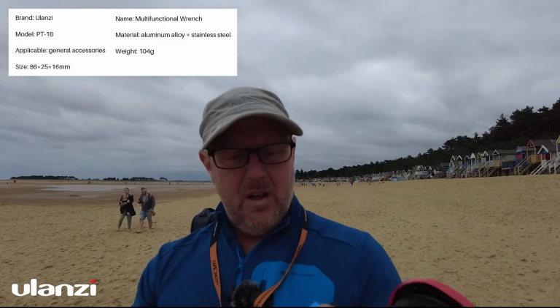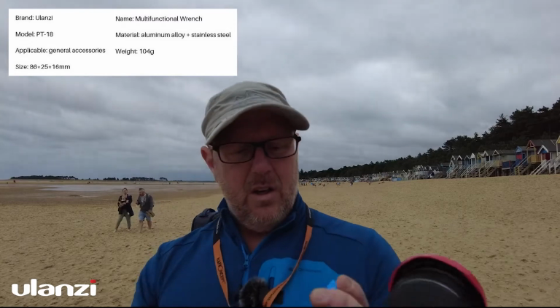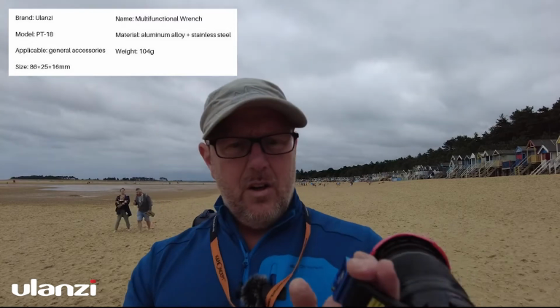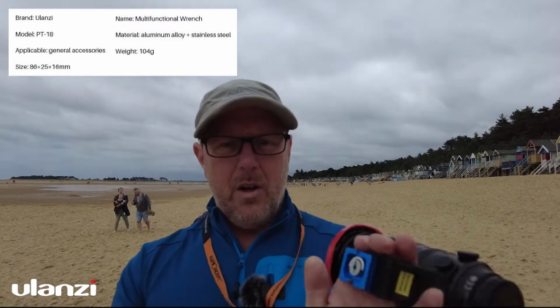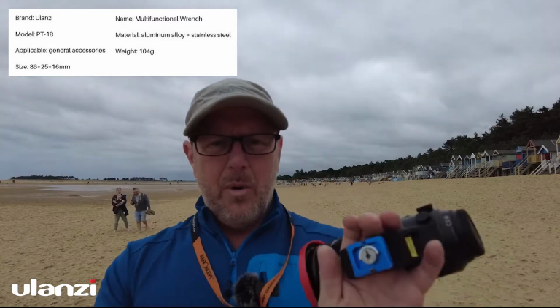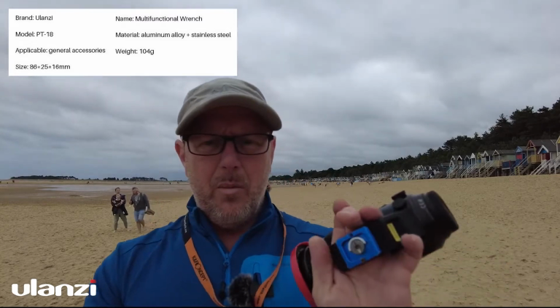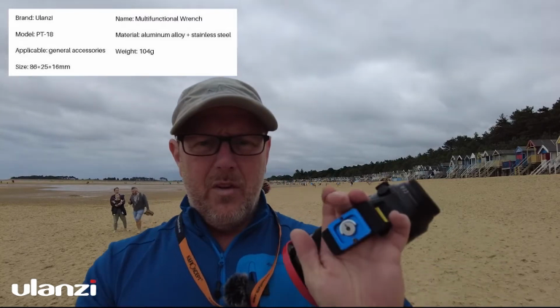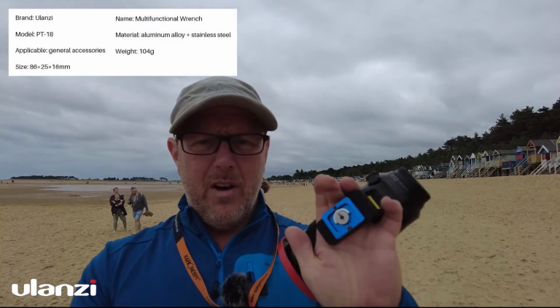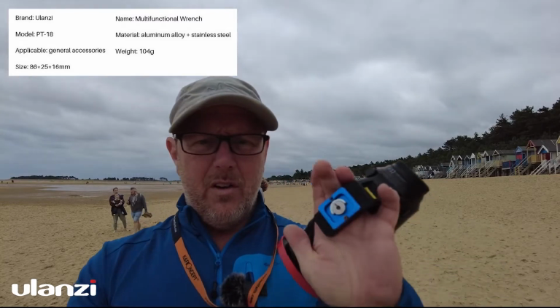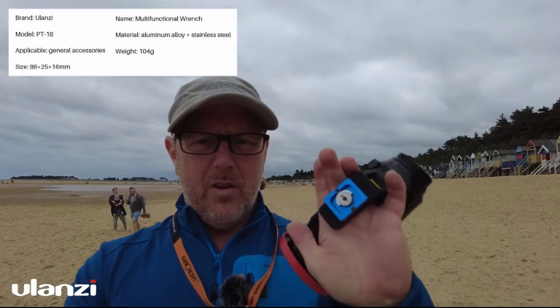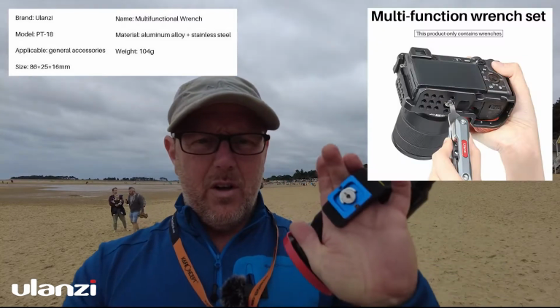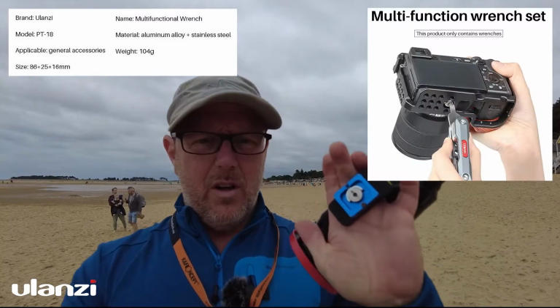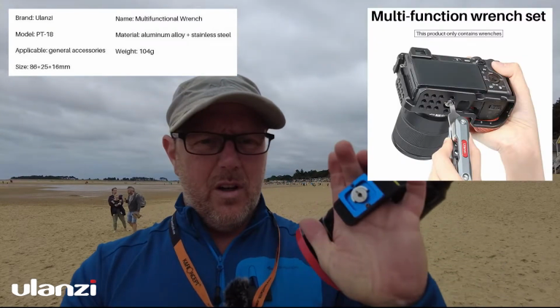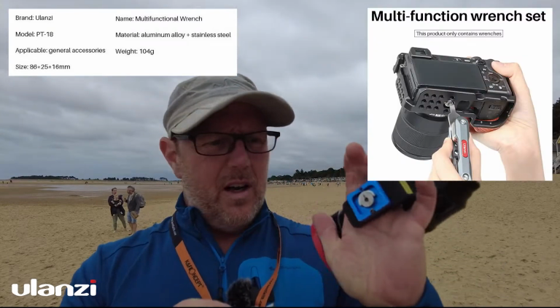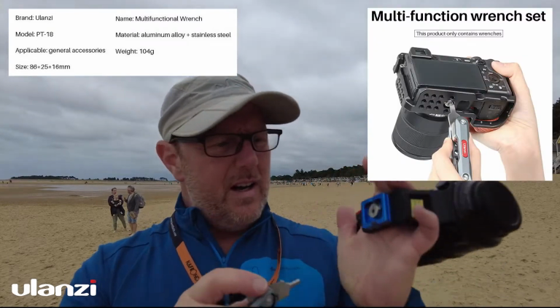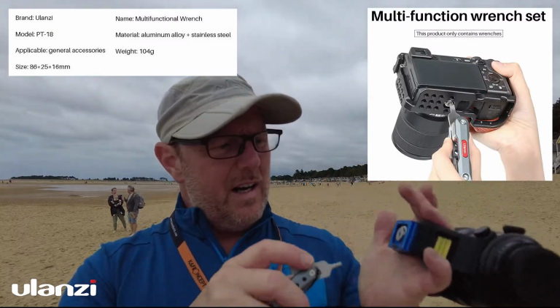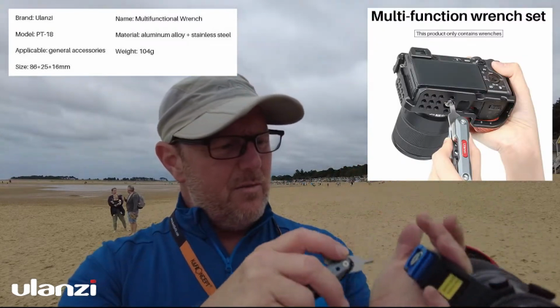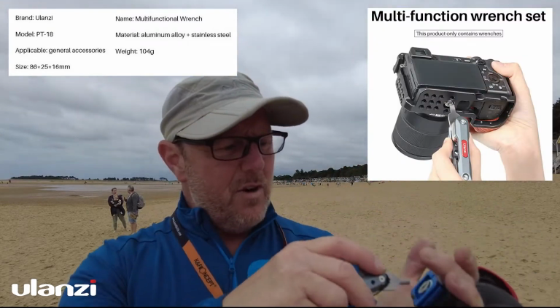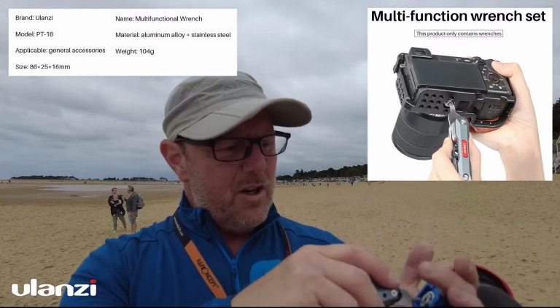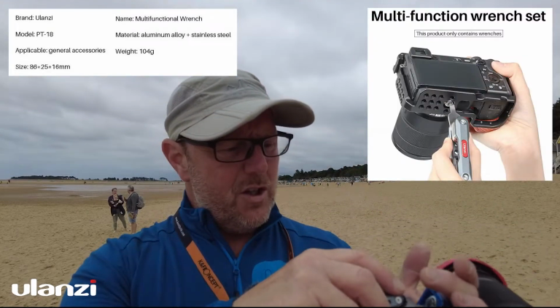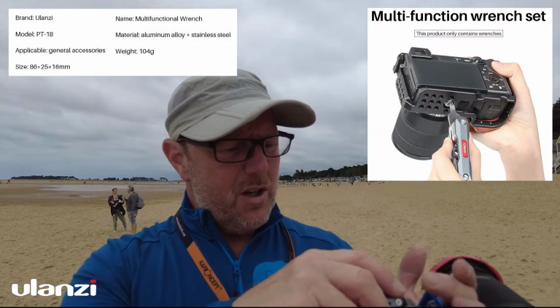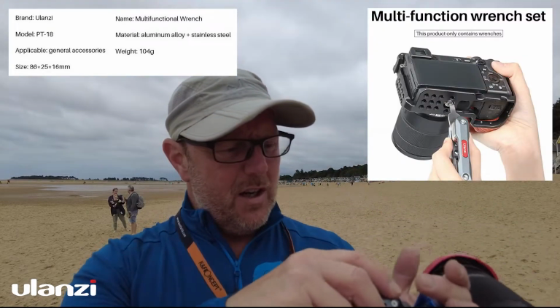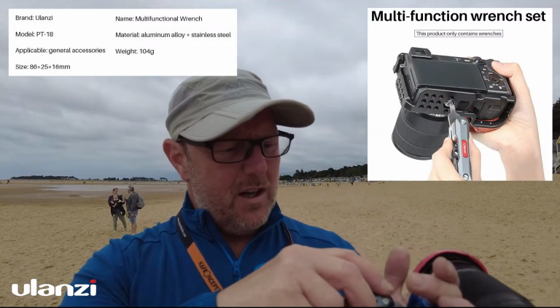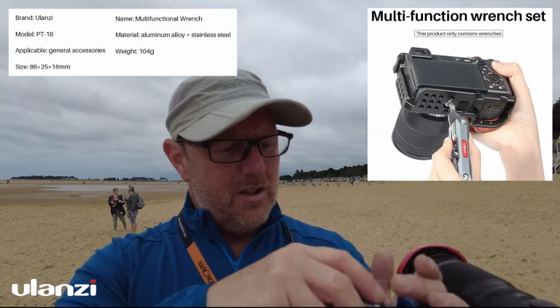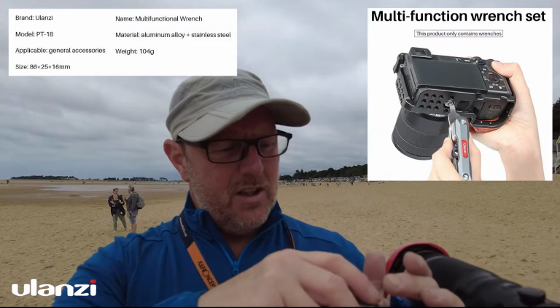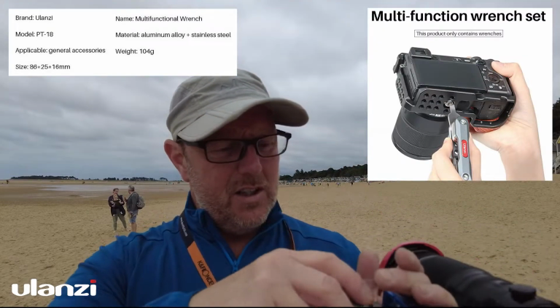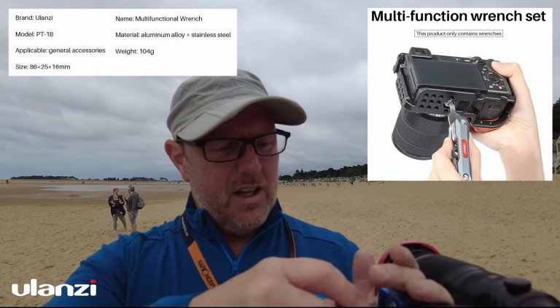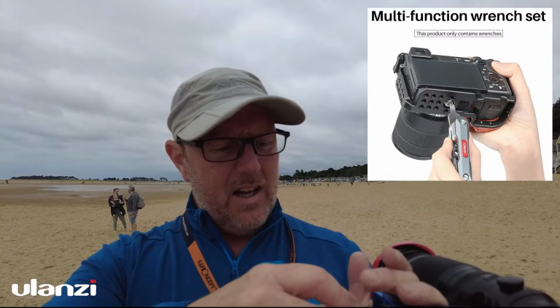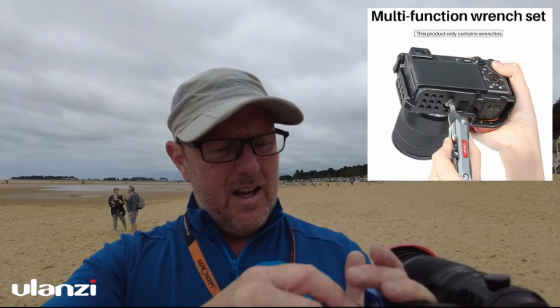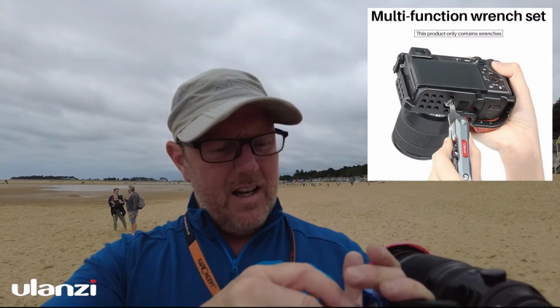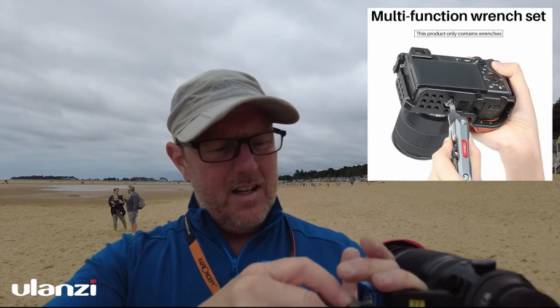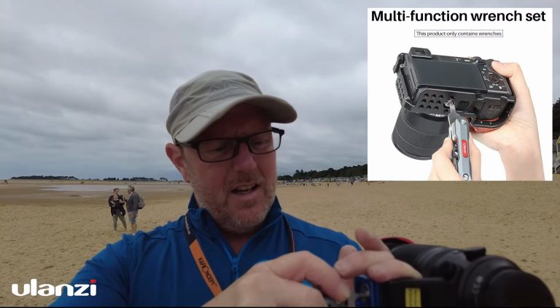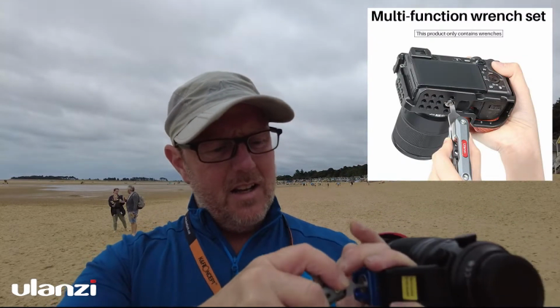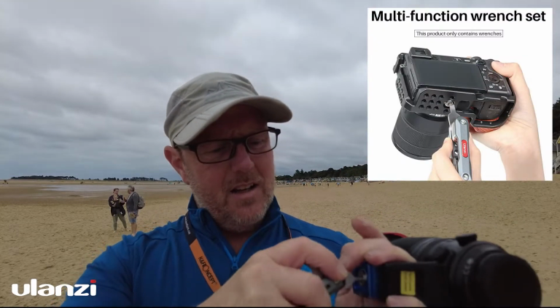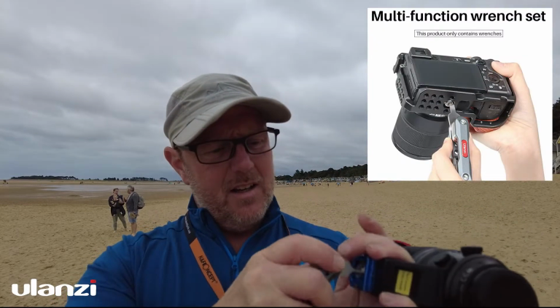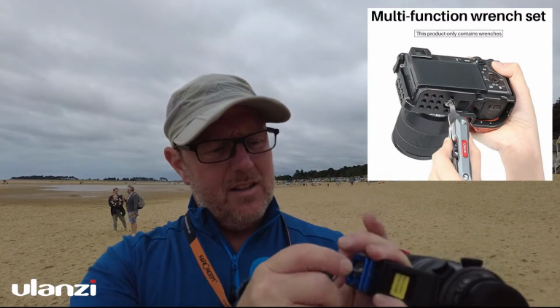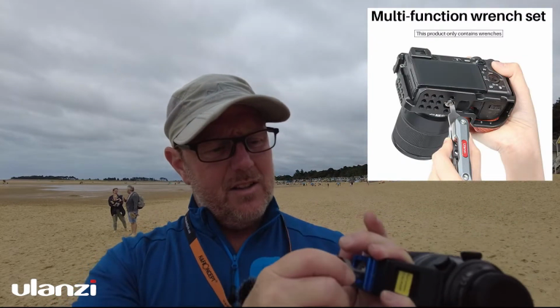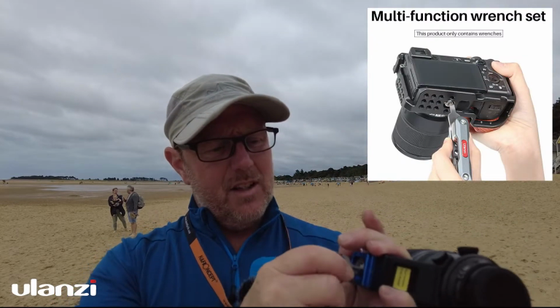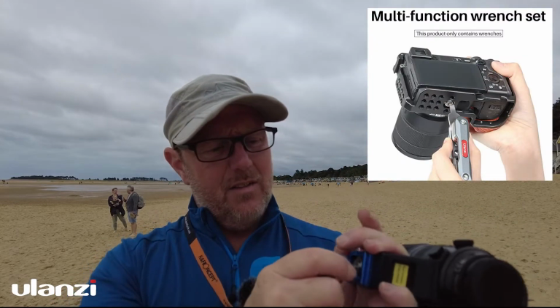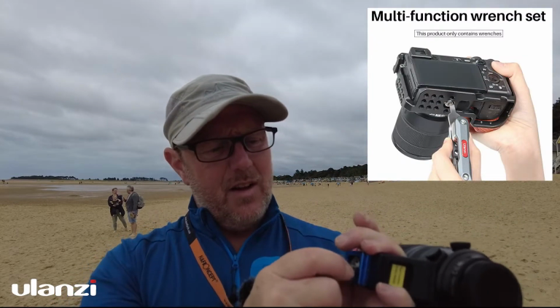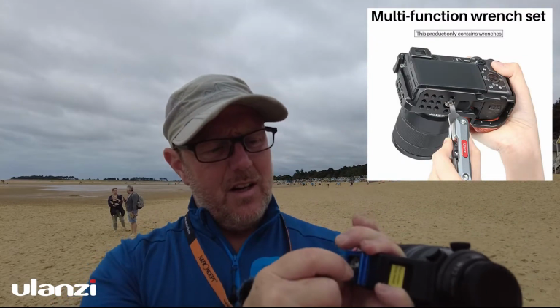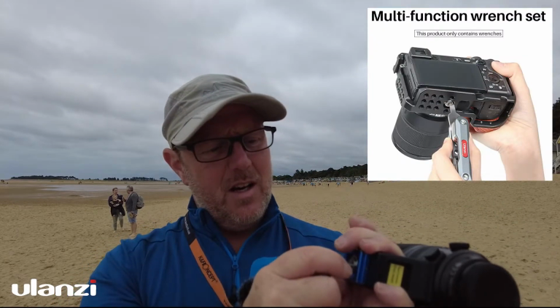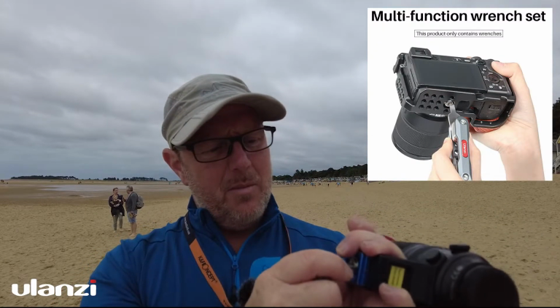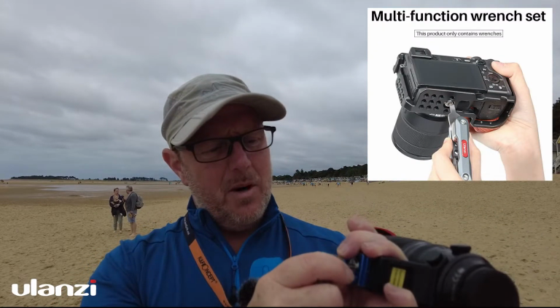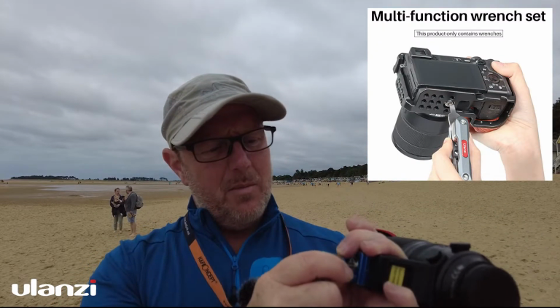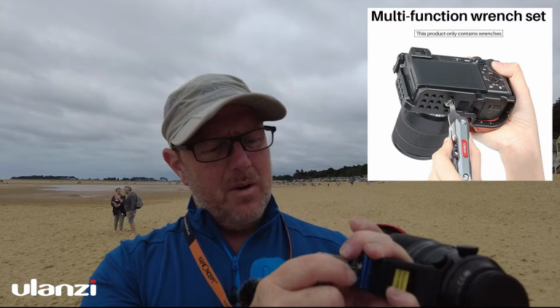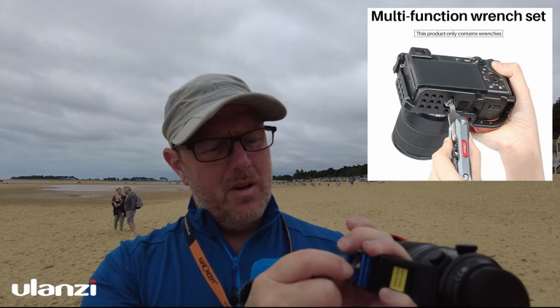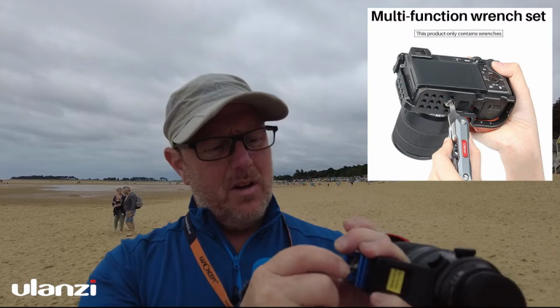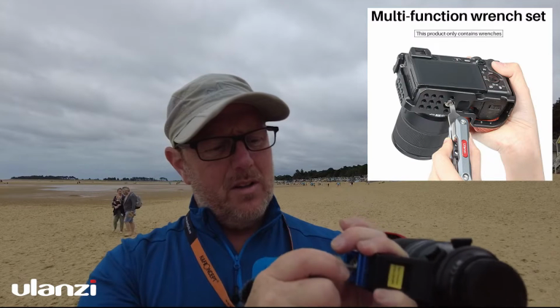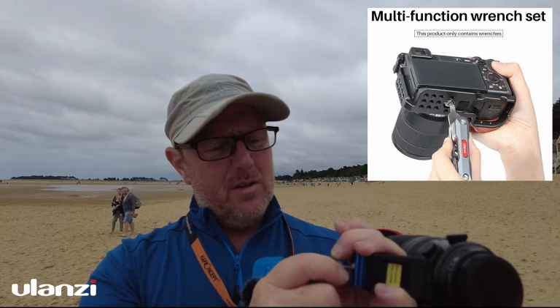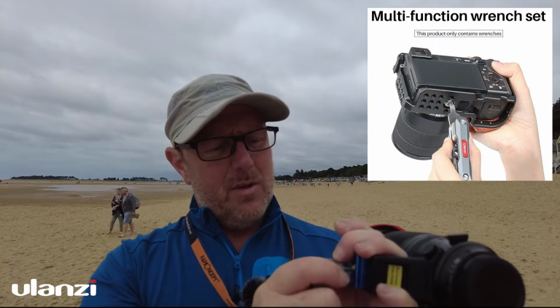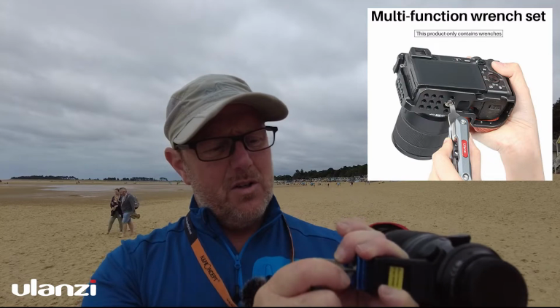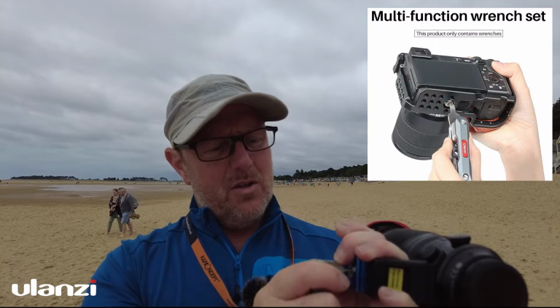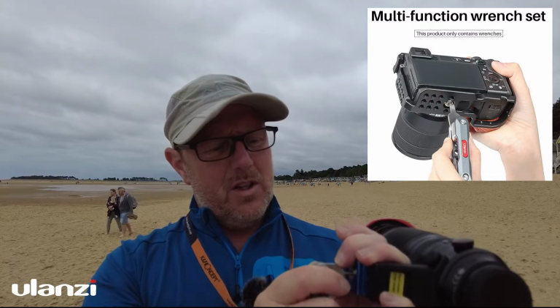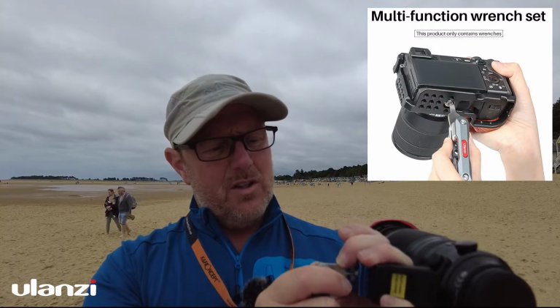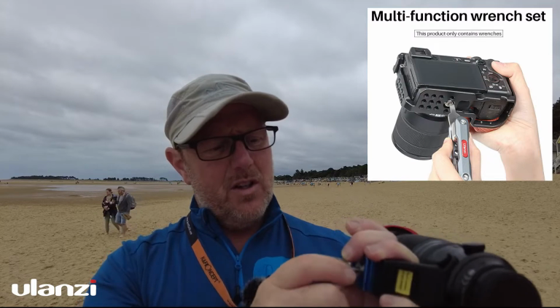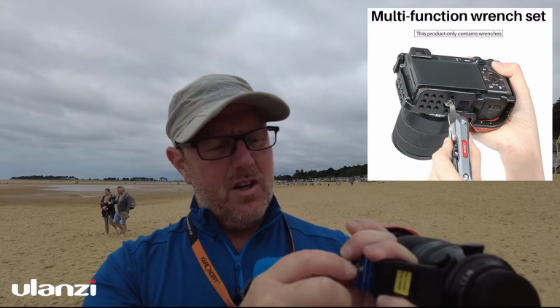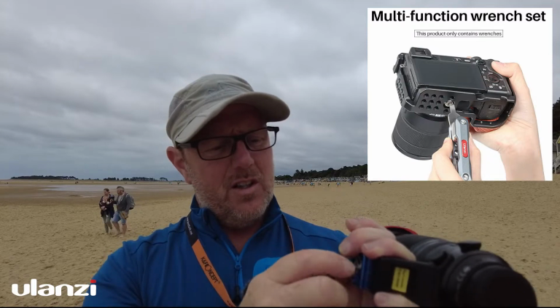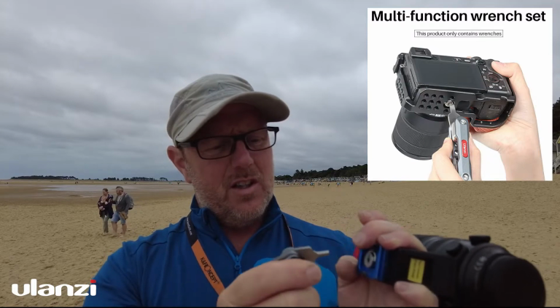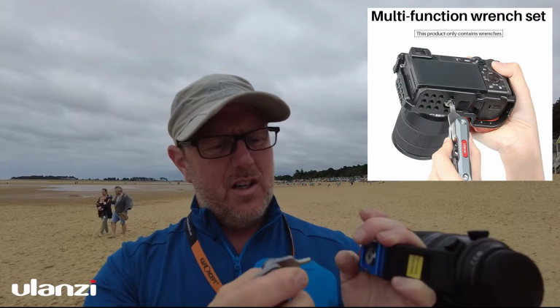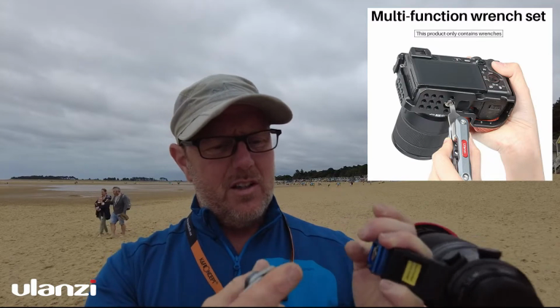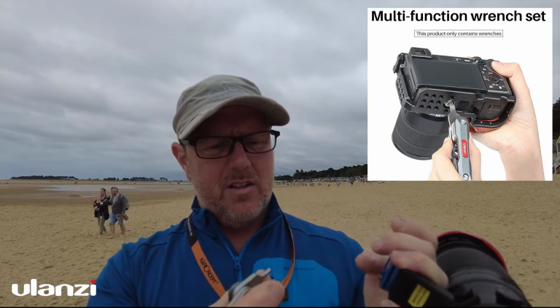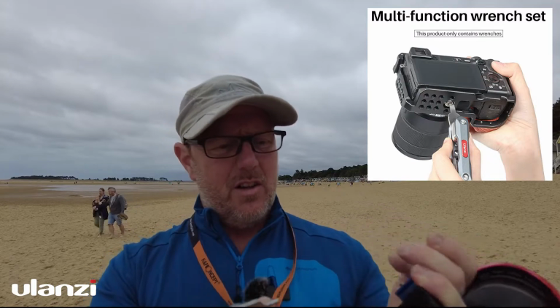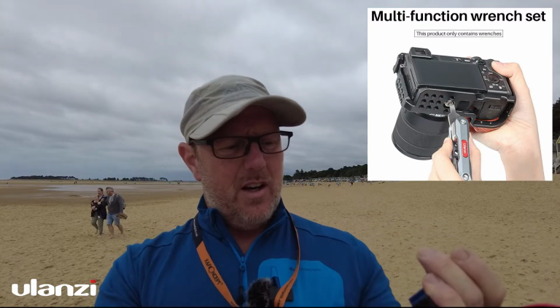On the bottom here I've got an allen wrench and I just need to get that in there to give that a nip up to make sure that's nice and tight.